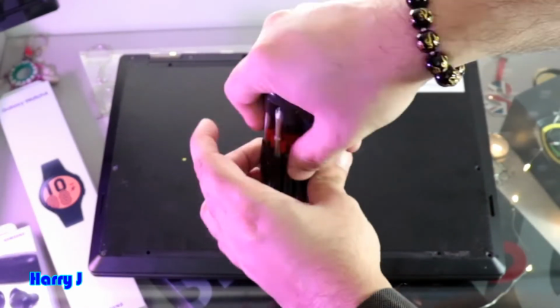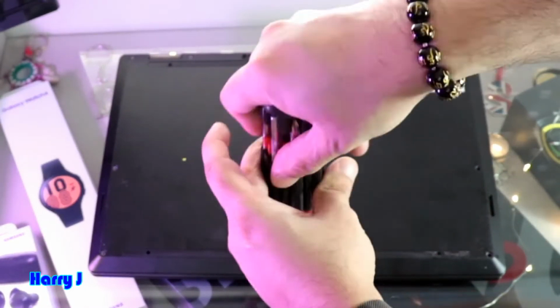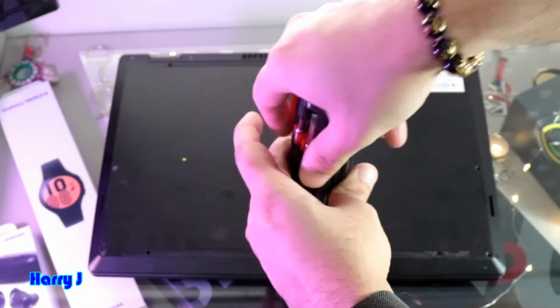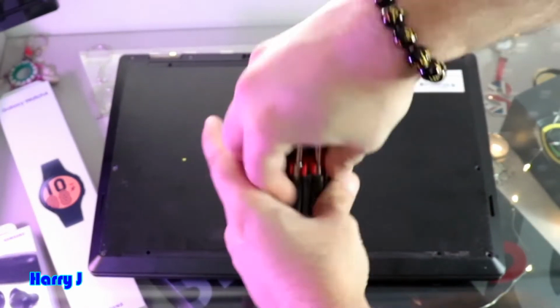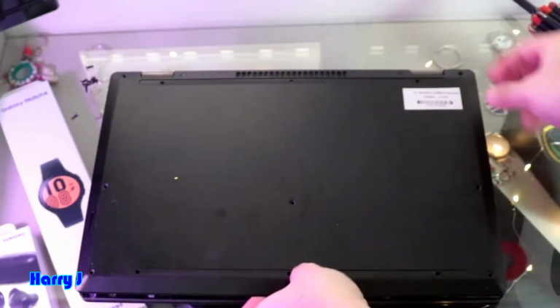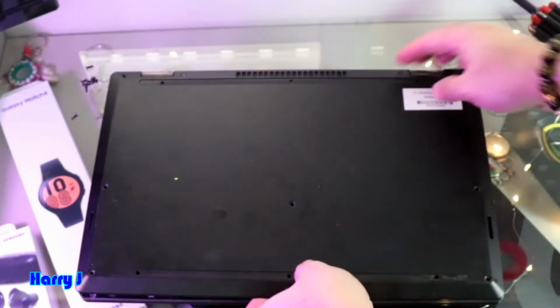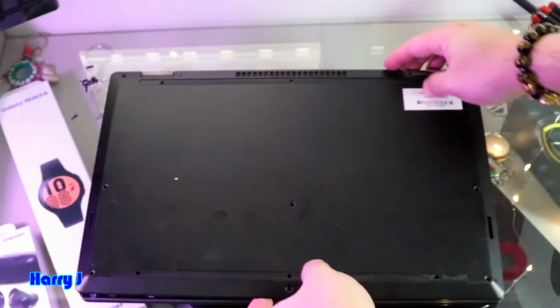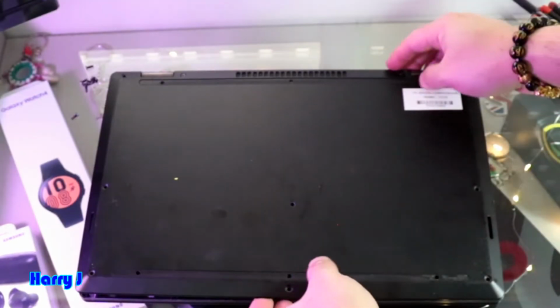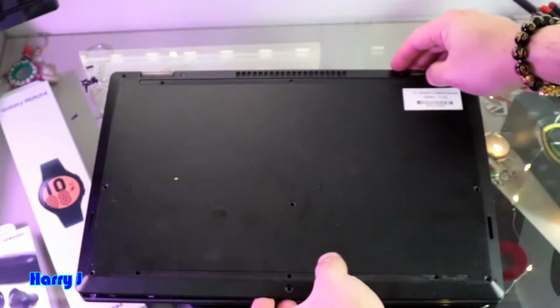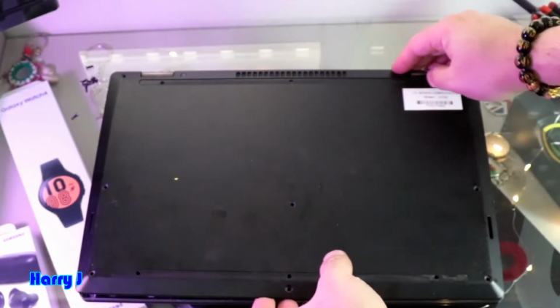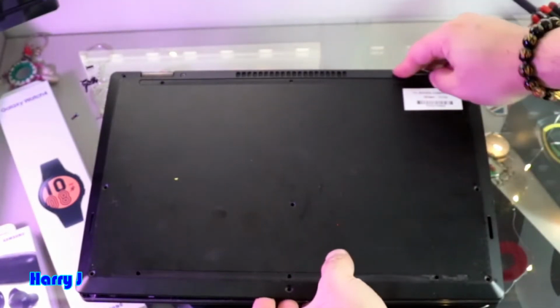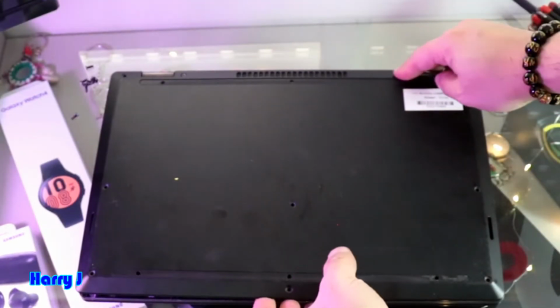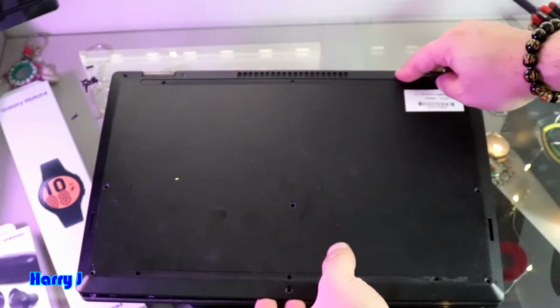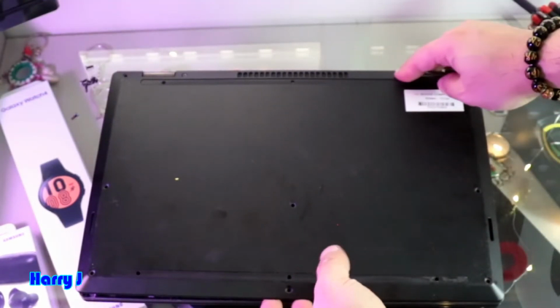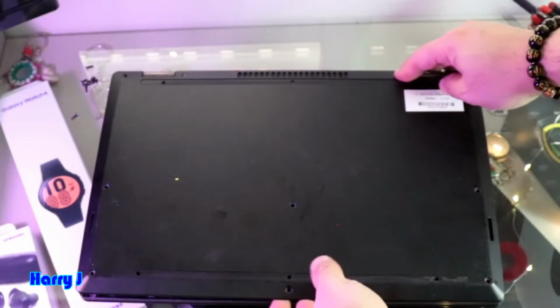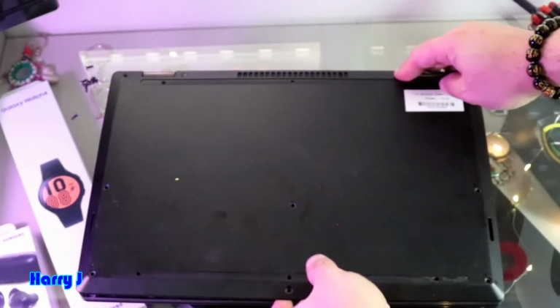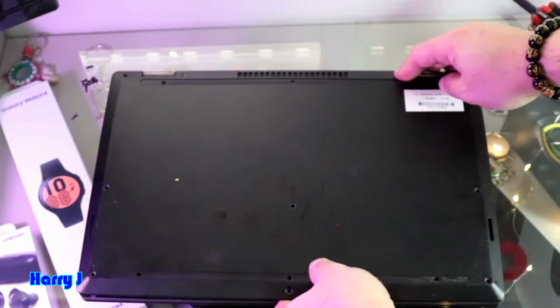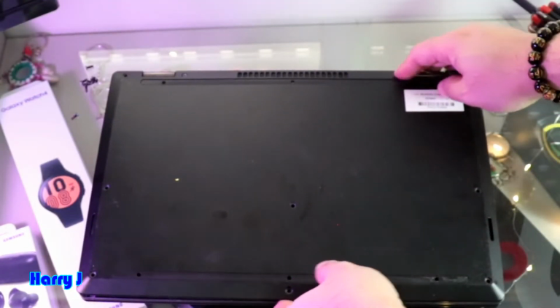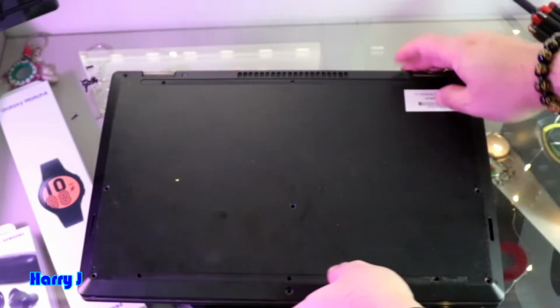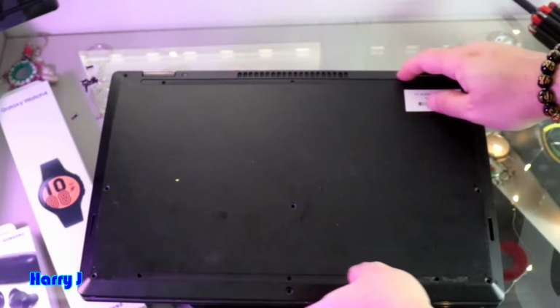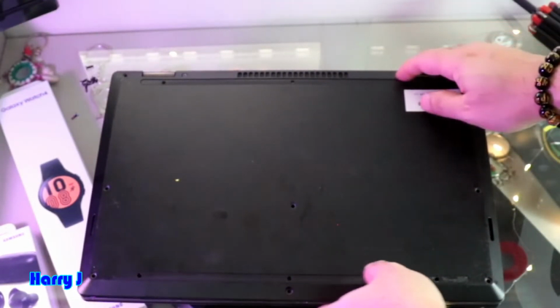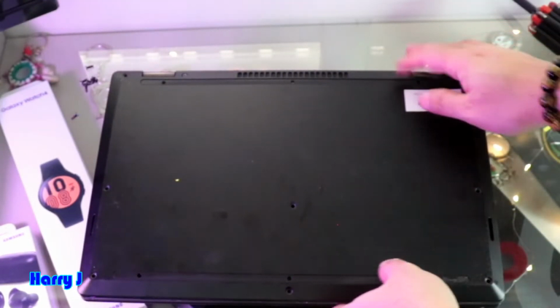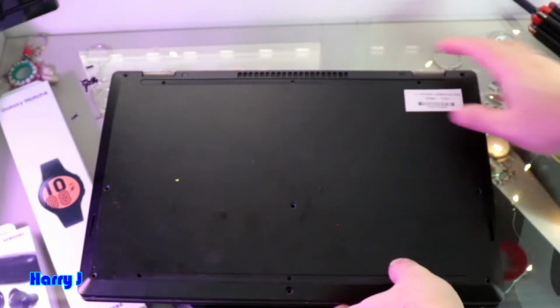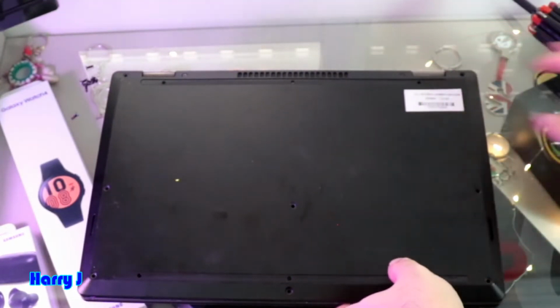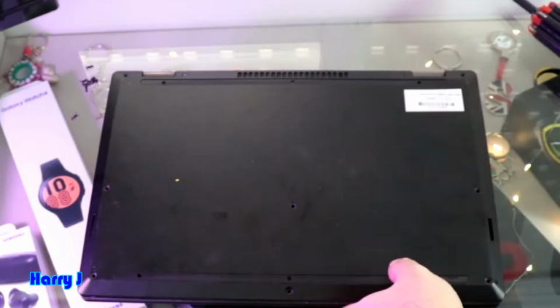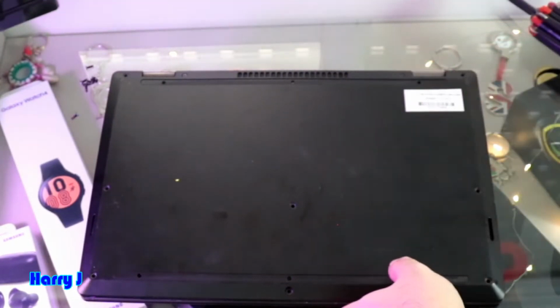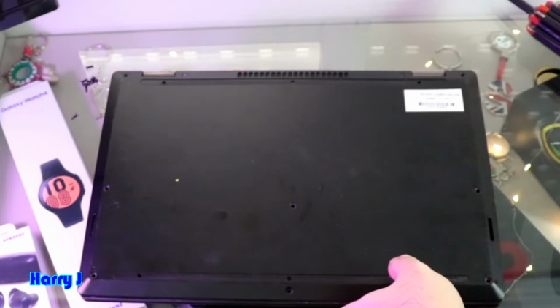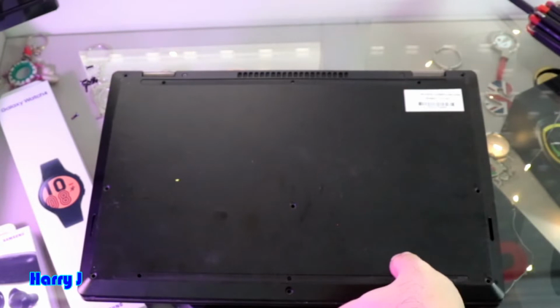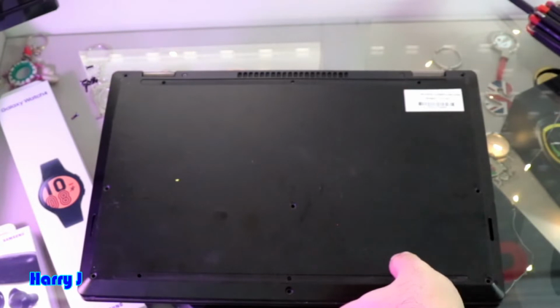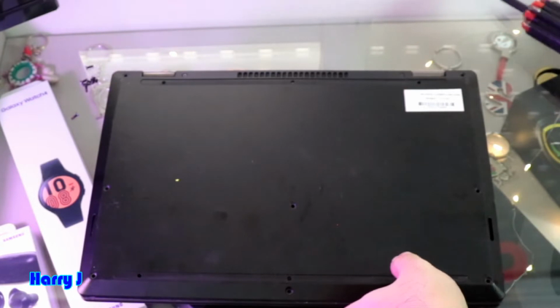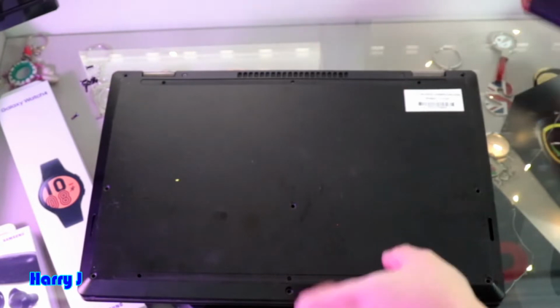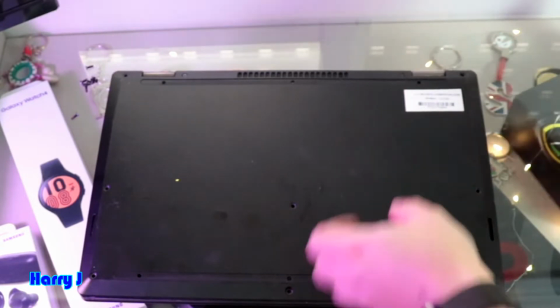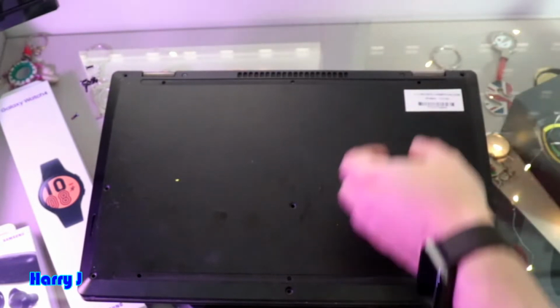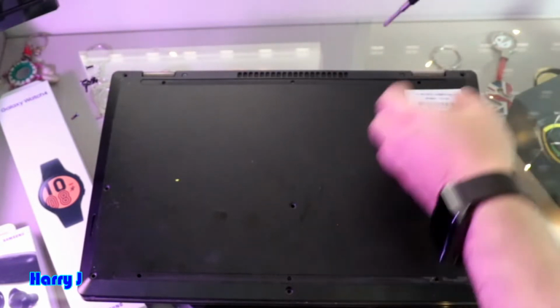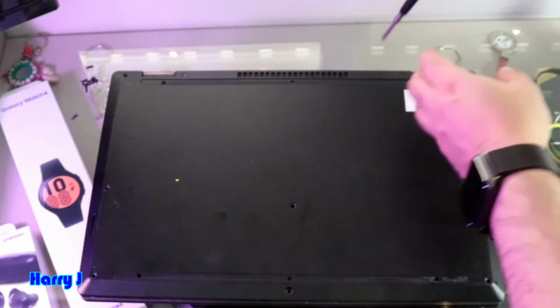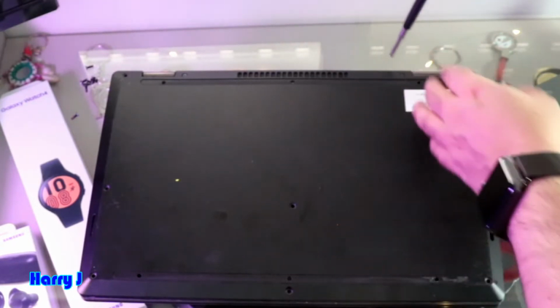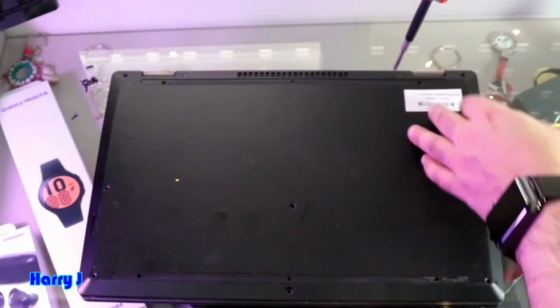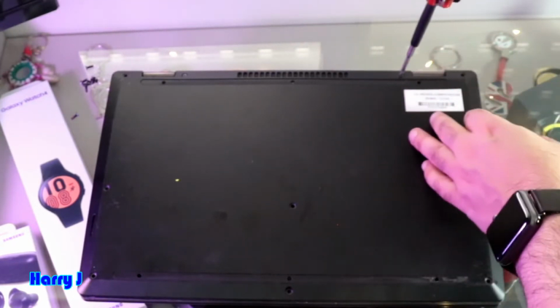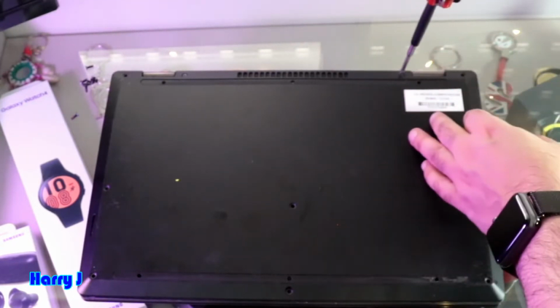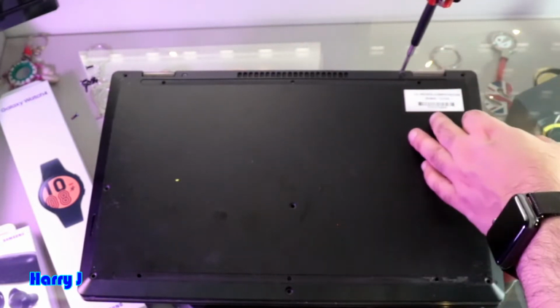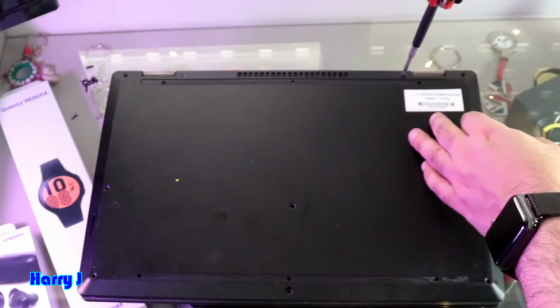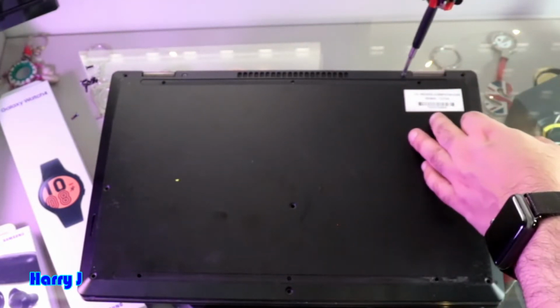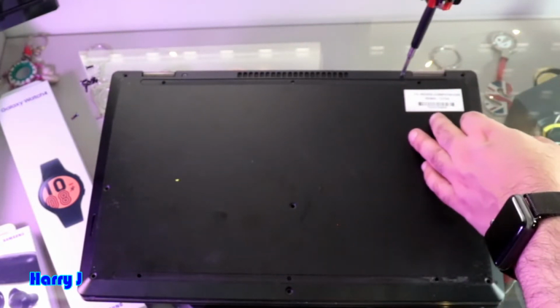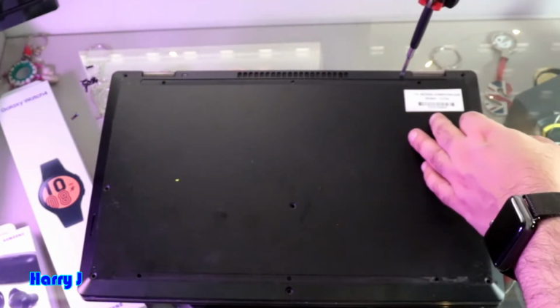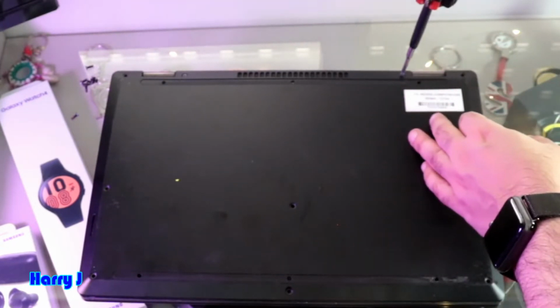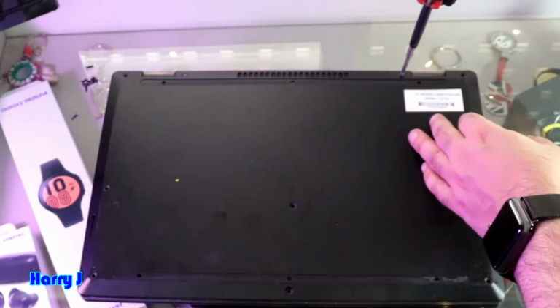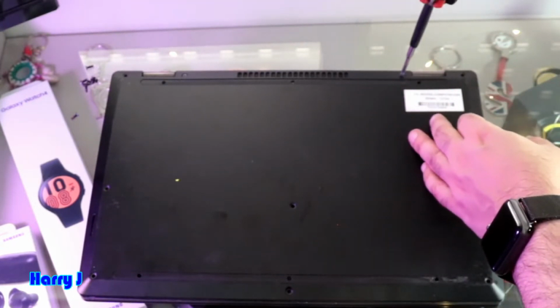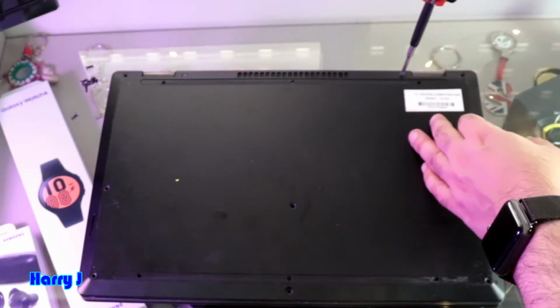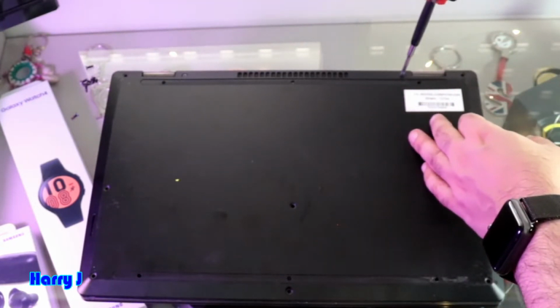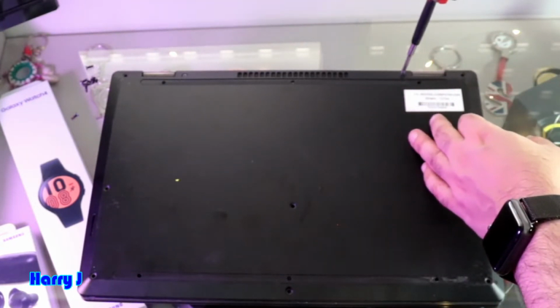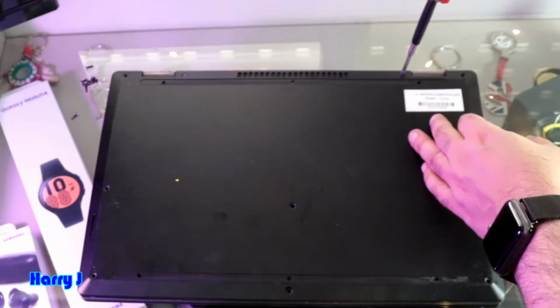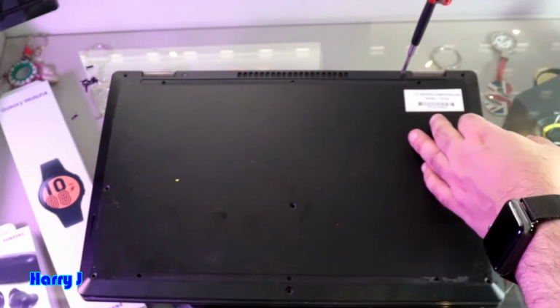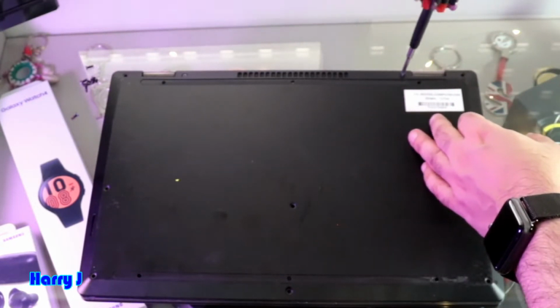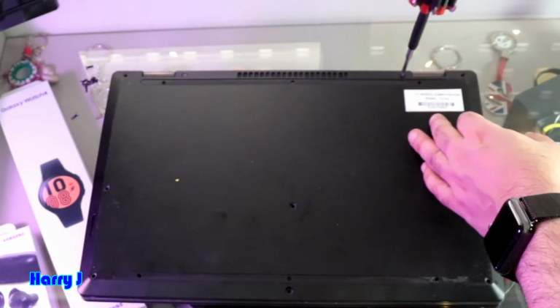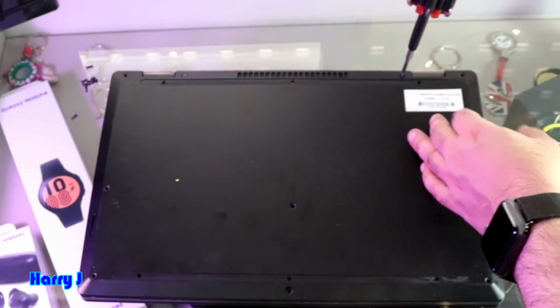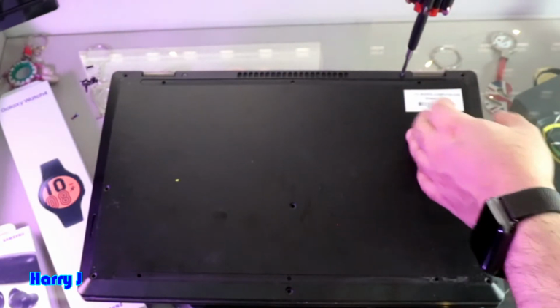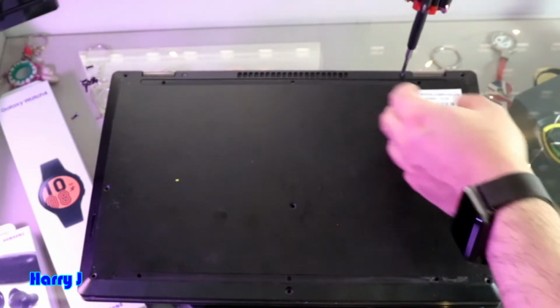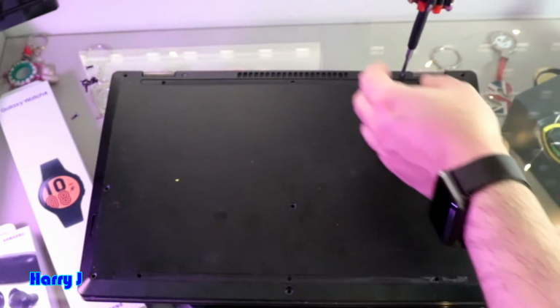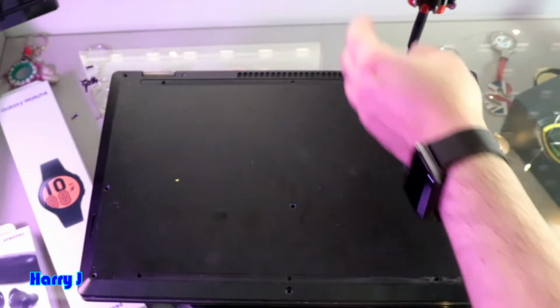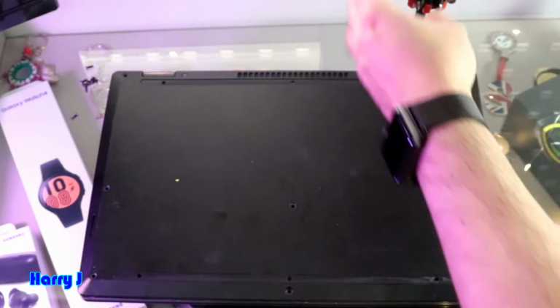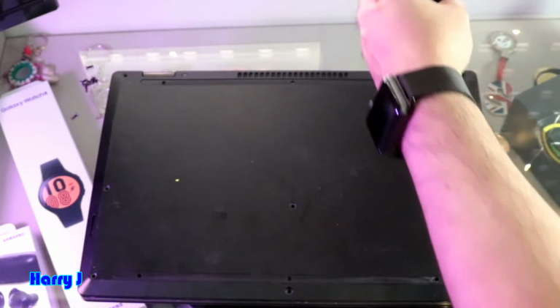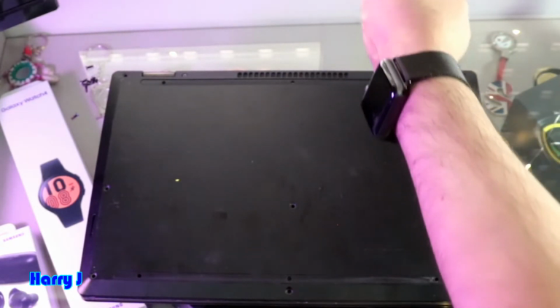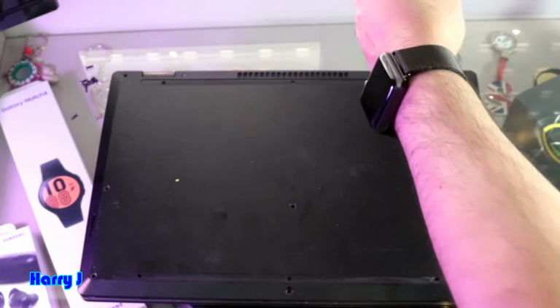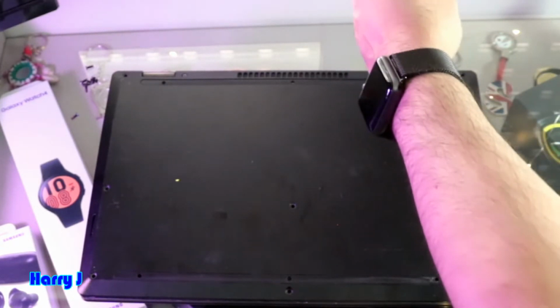Two more screws at the top — I forgot them. So in total you have nine screws to take out.